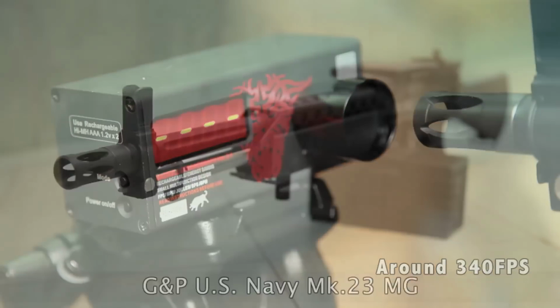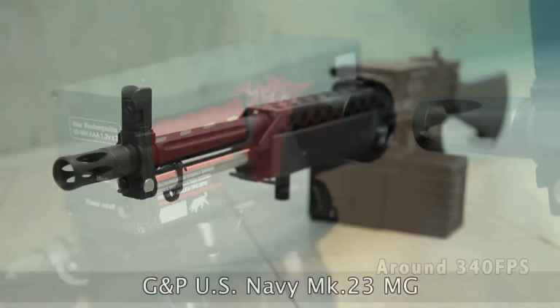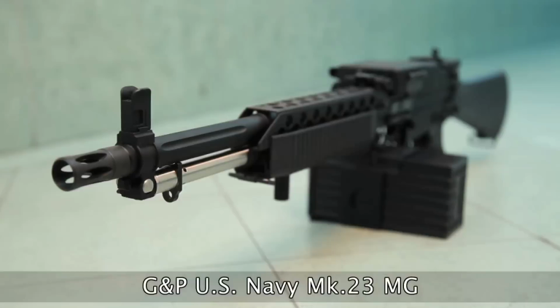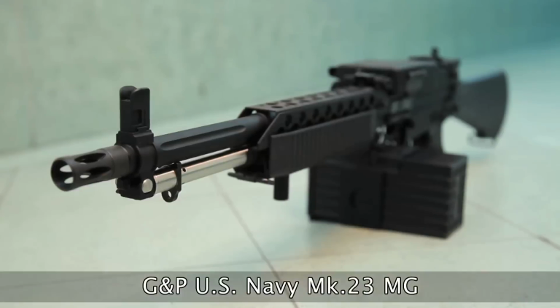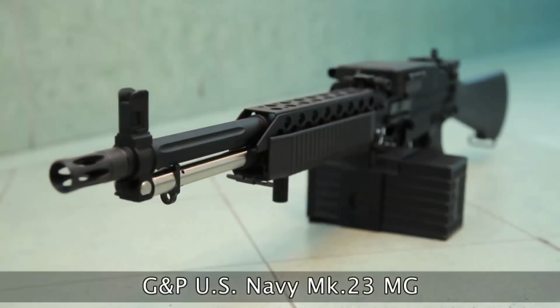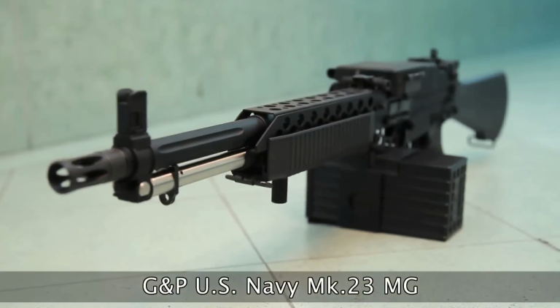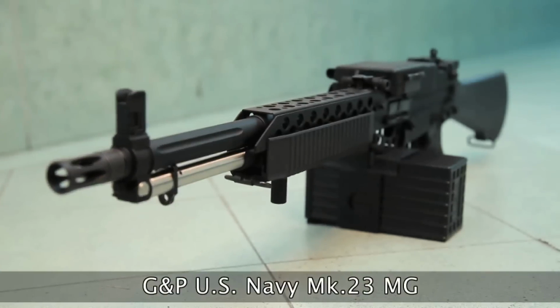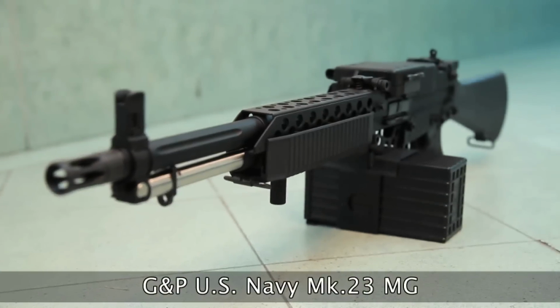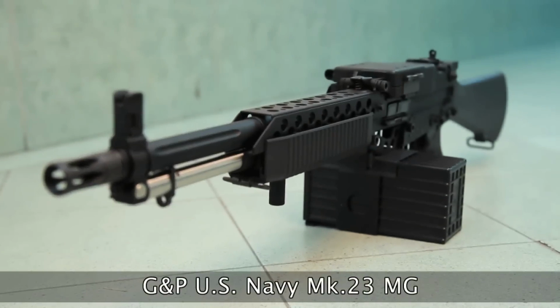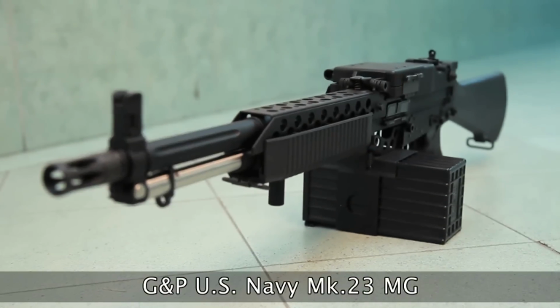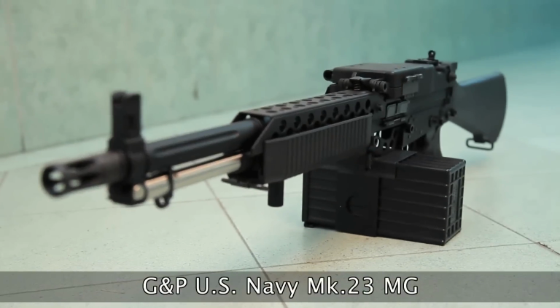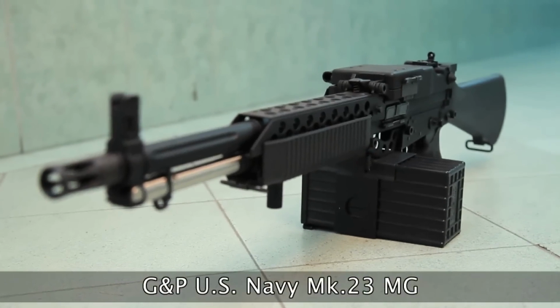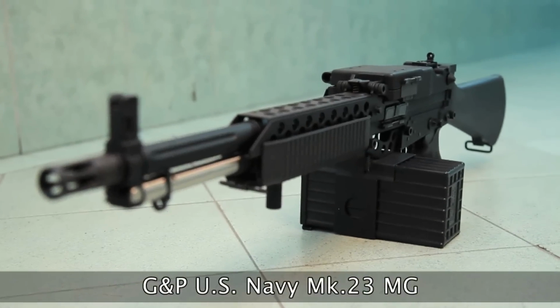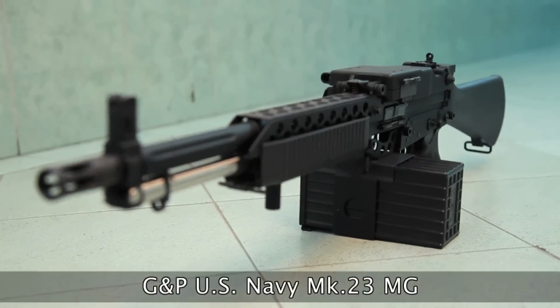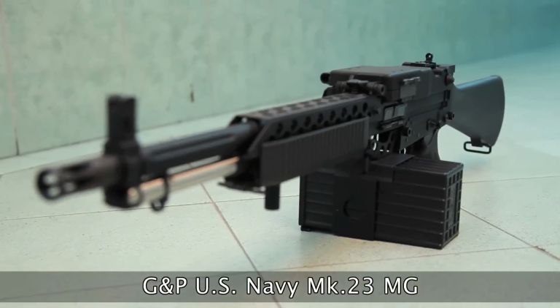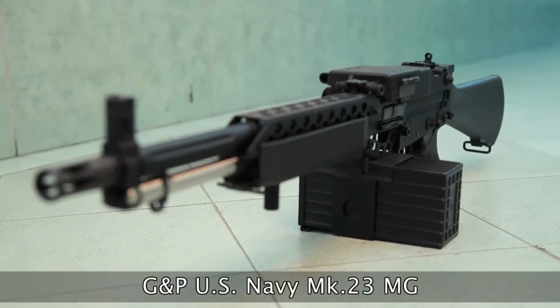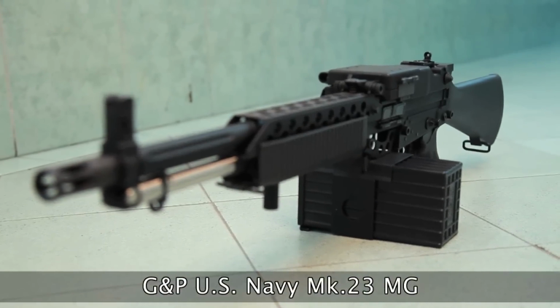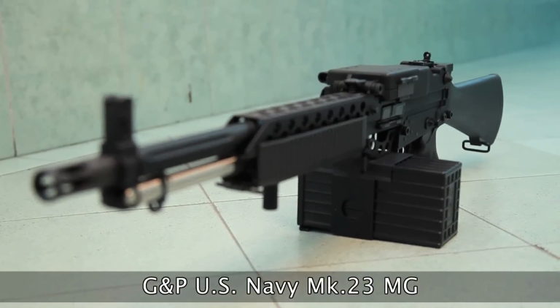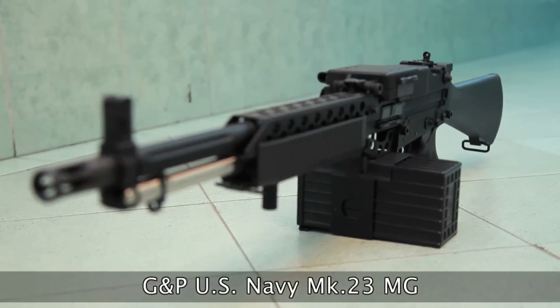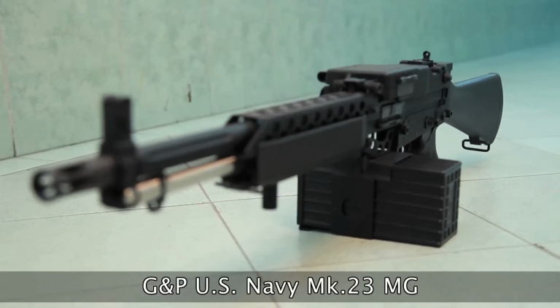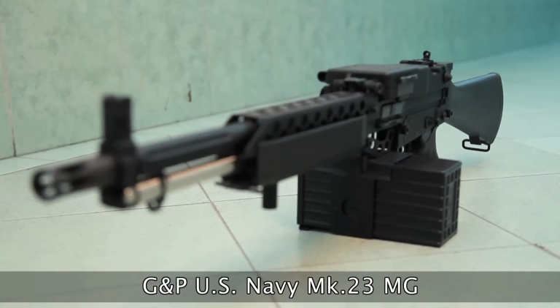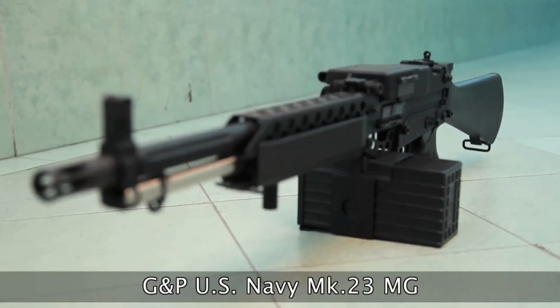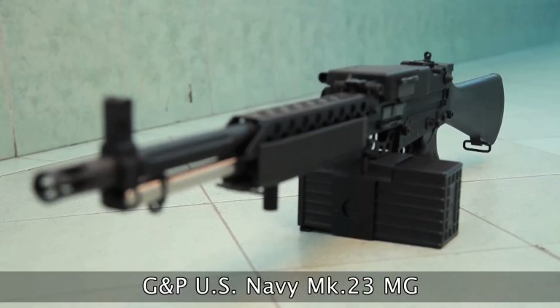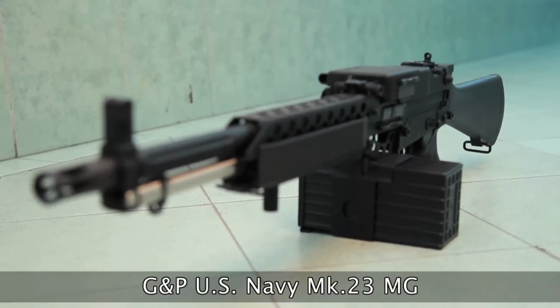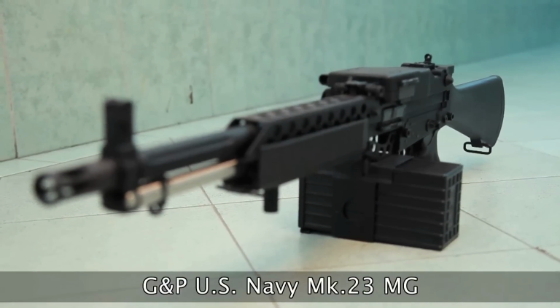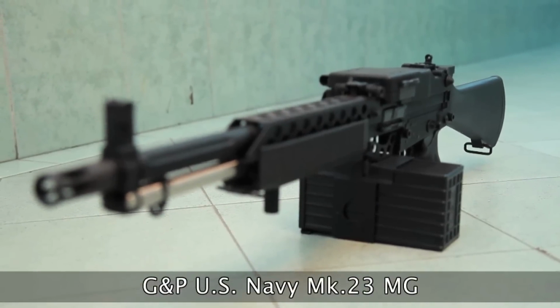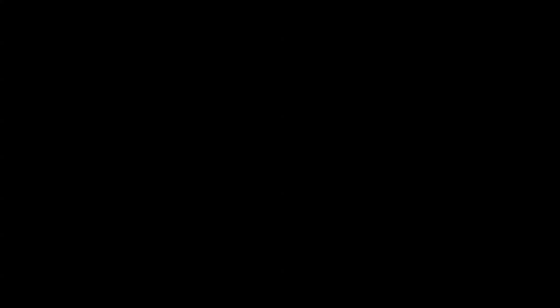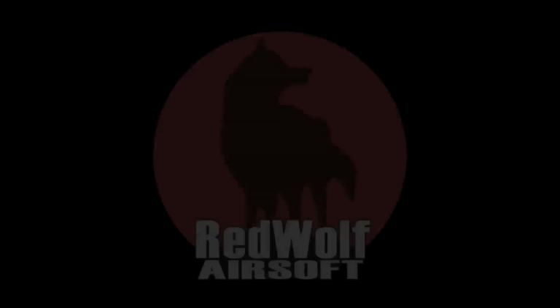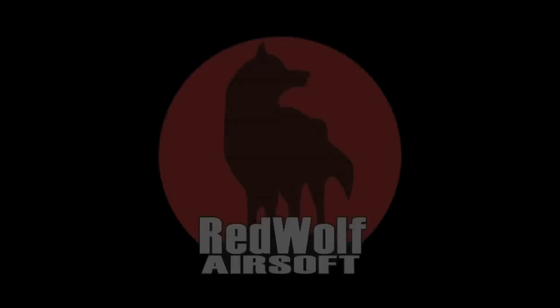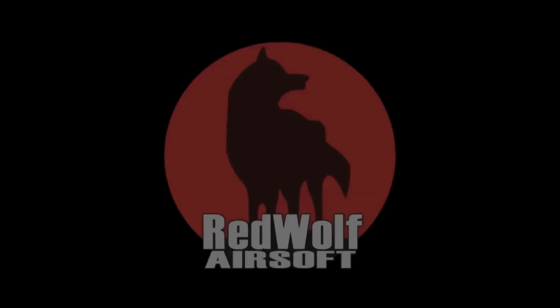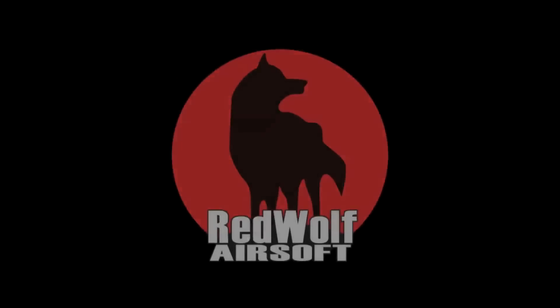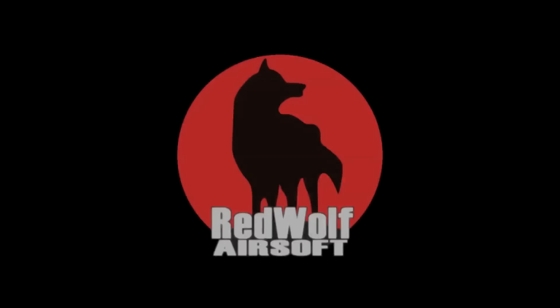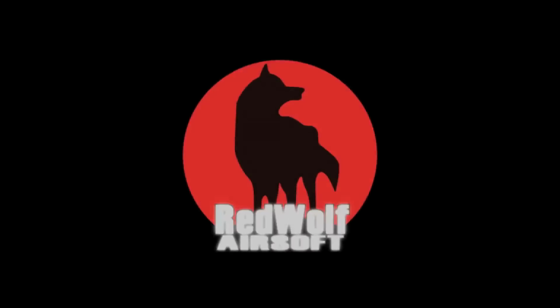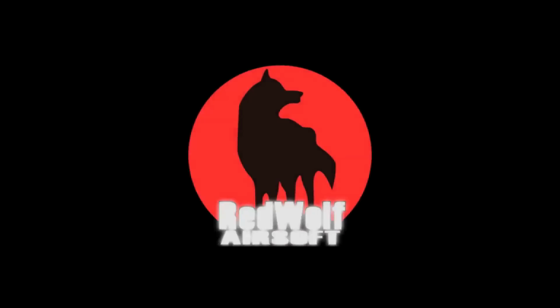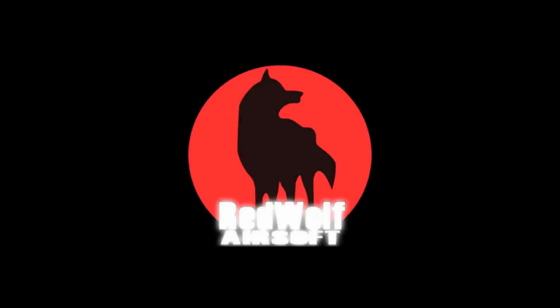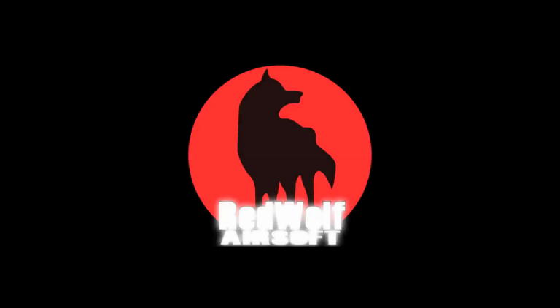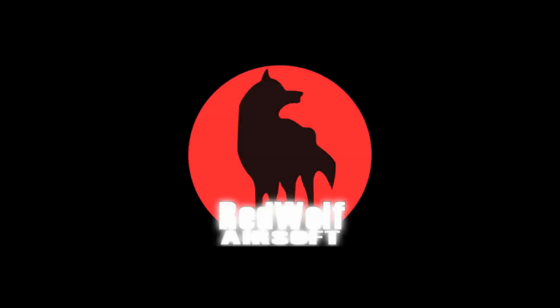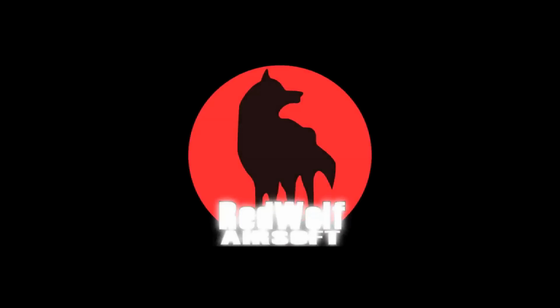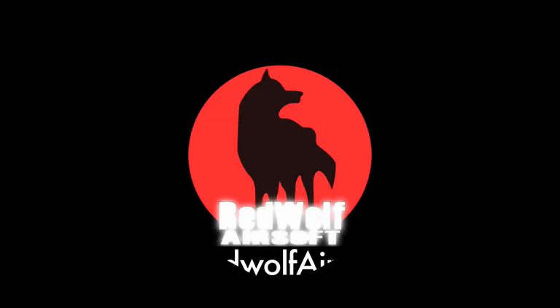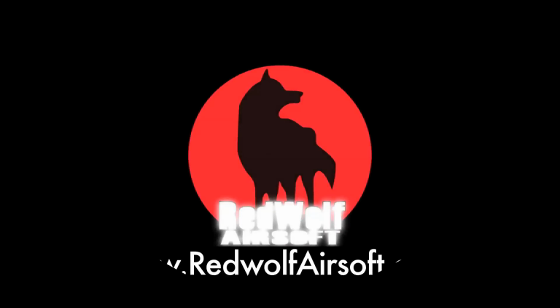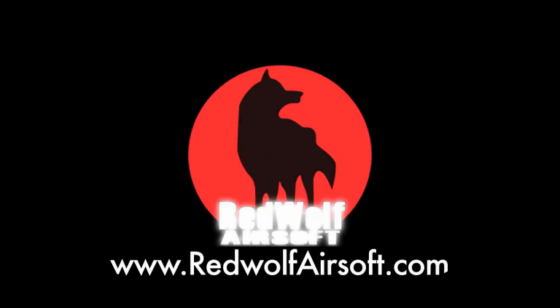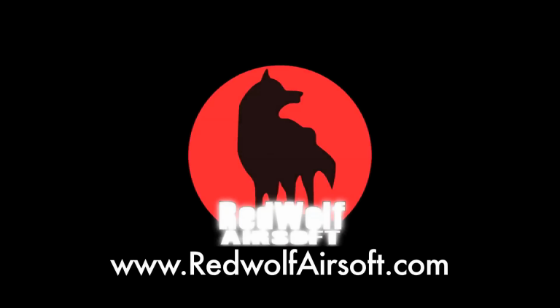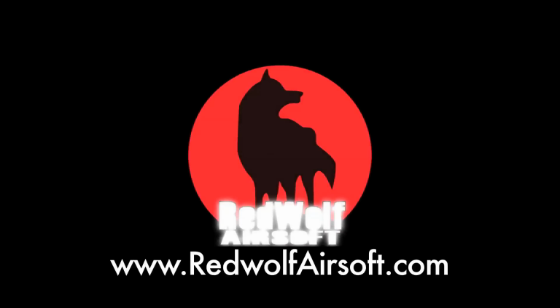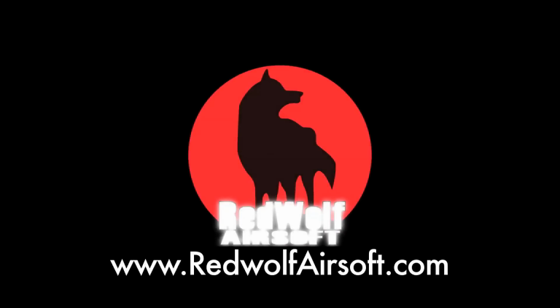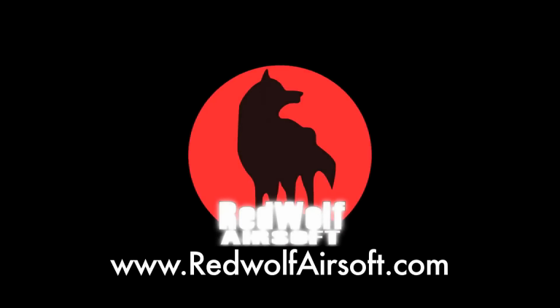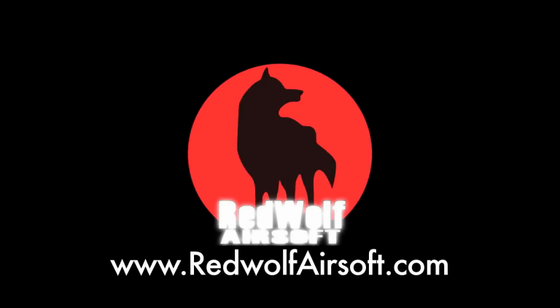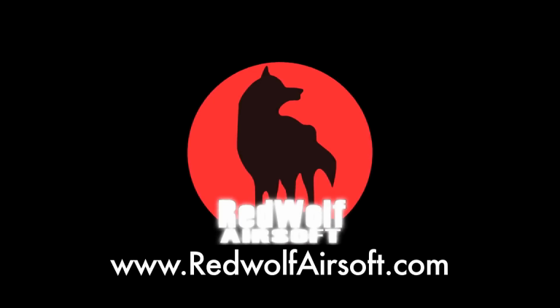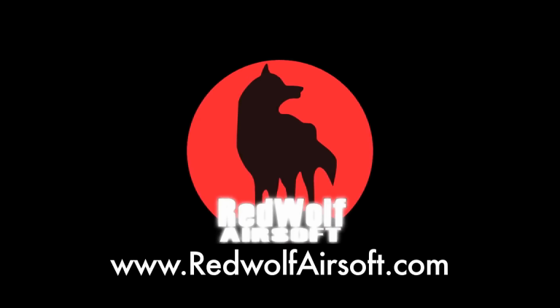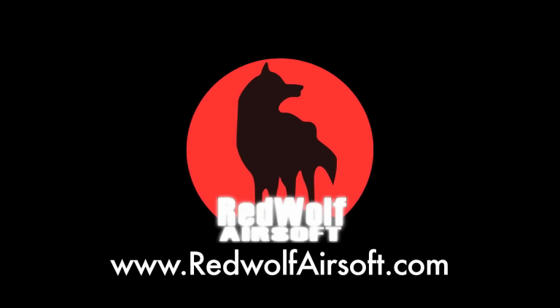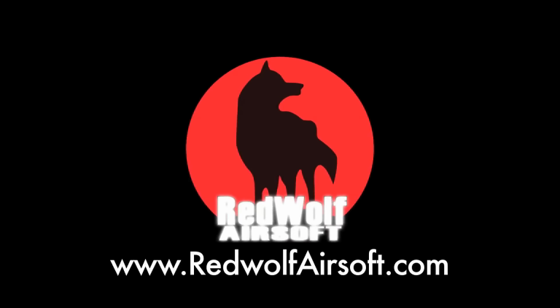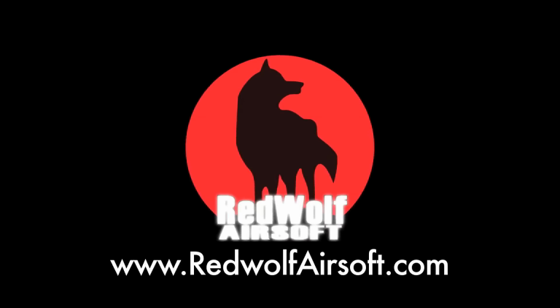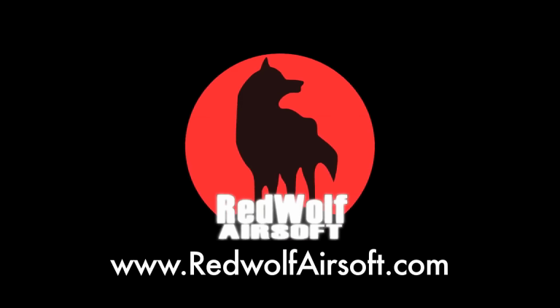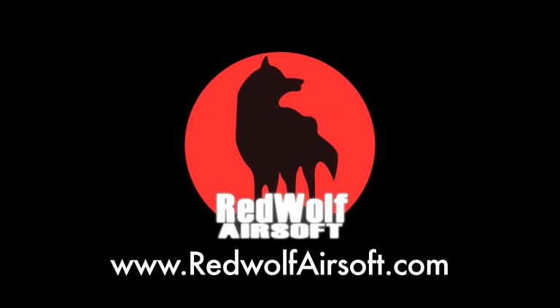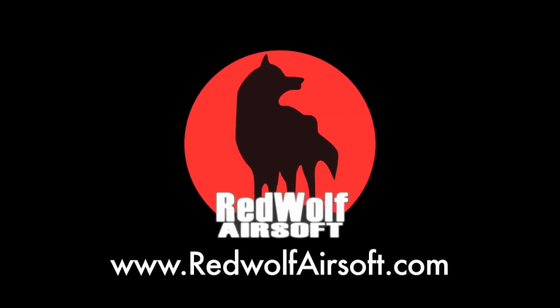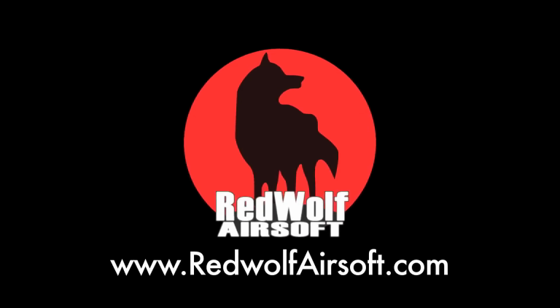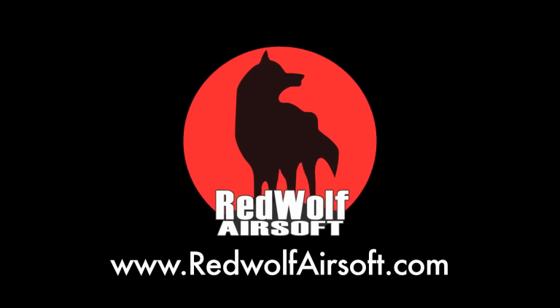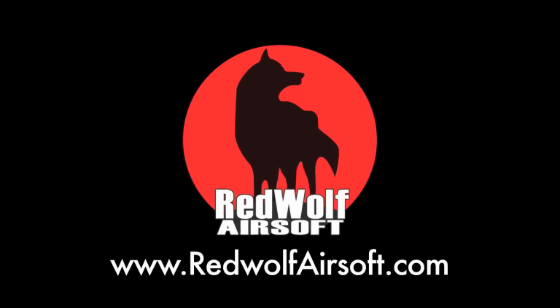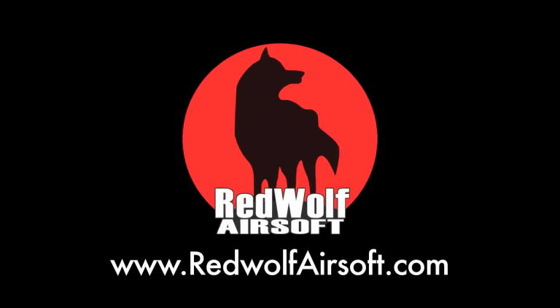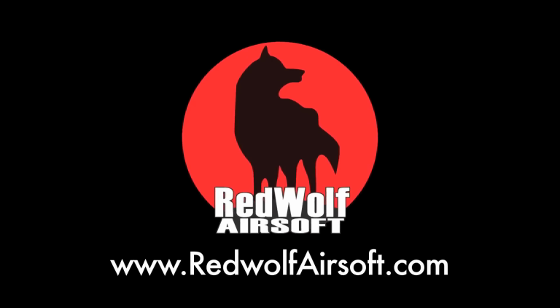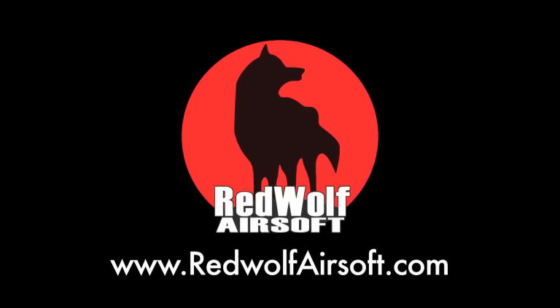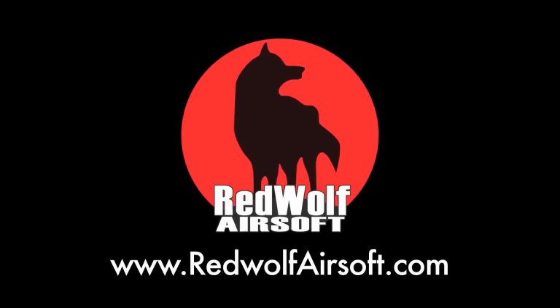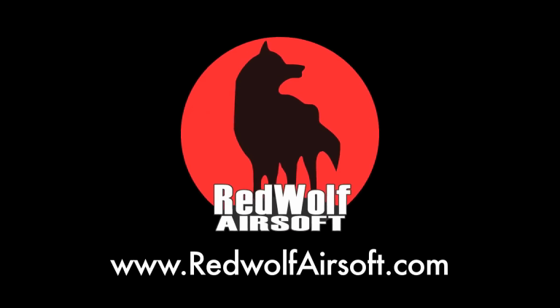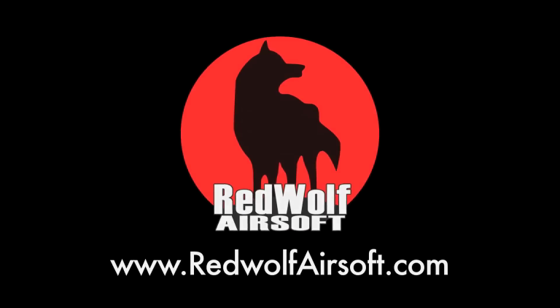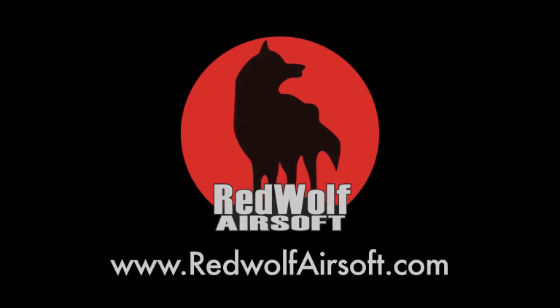The GMP US Navy Mark 23 MG is available from our website at www.redwolfairsoft.com.